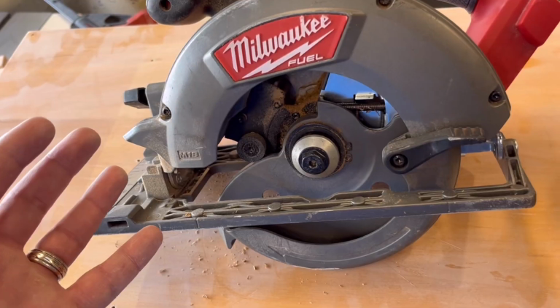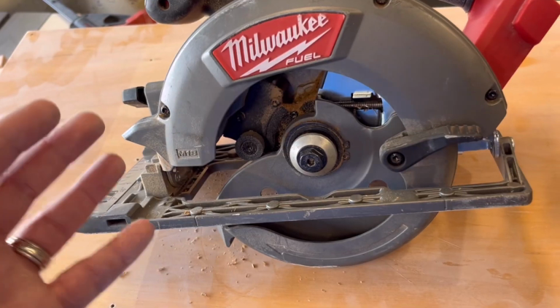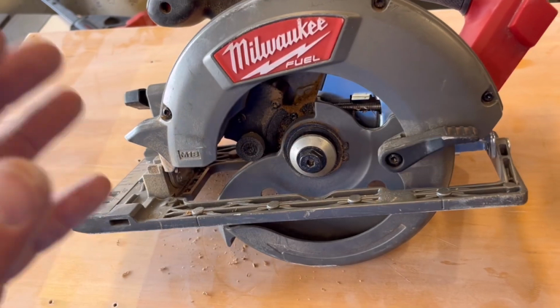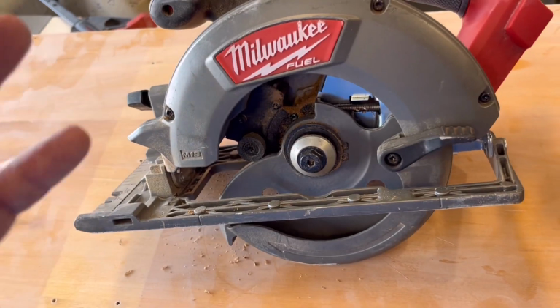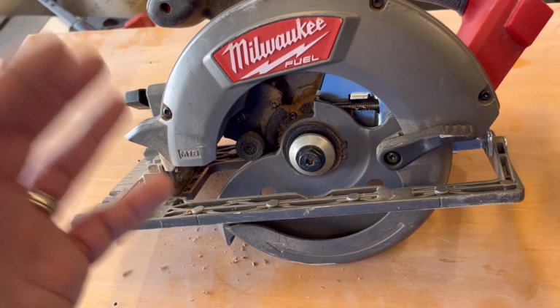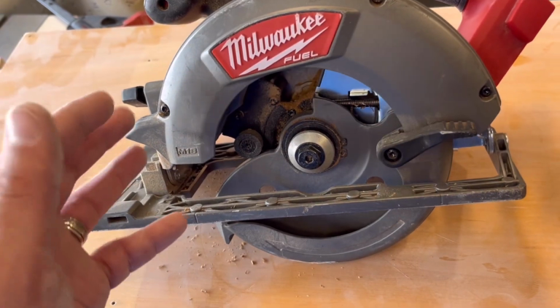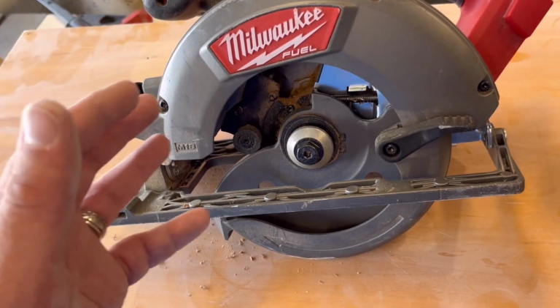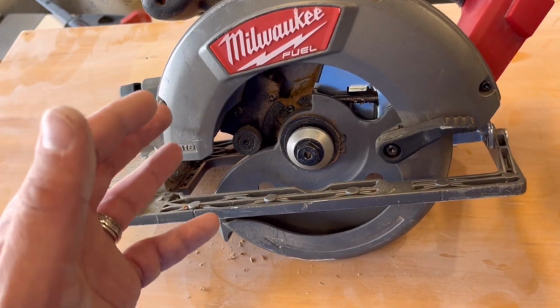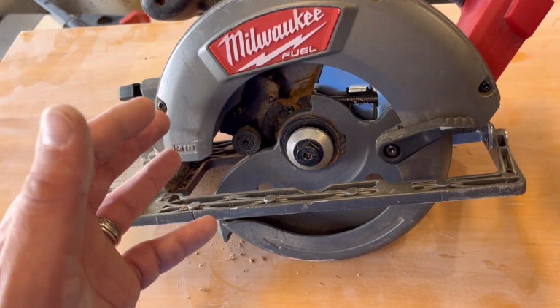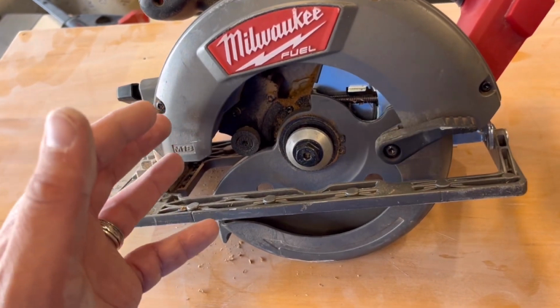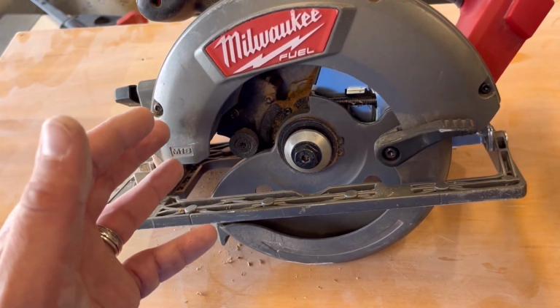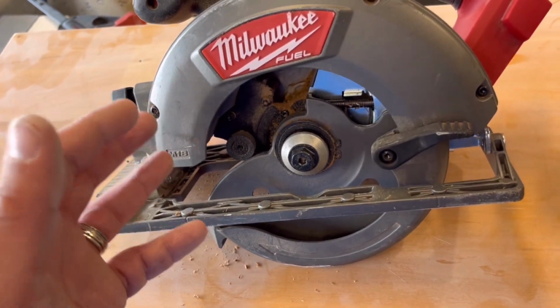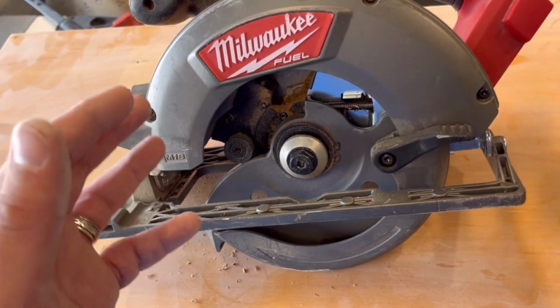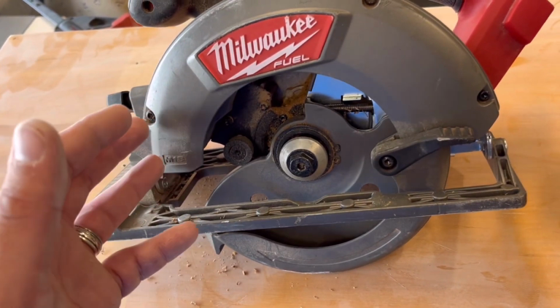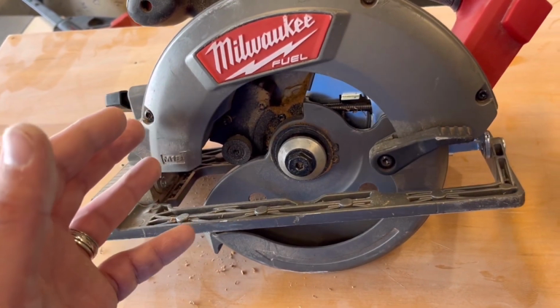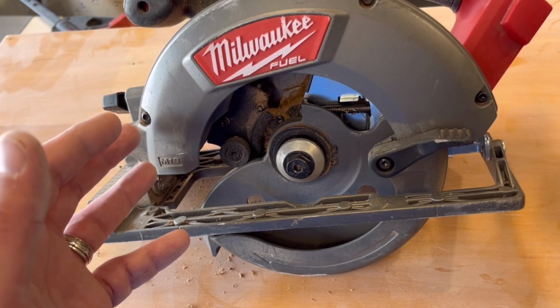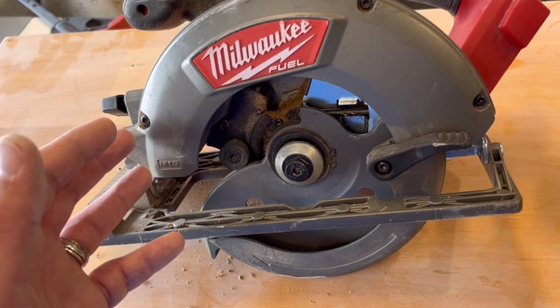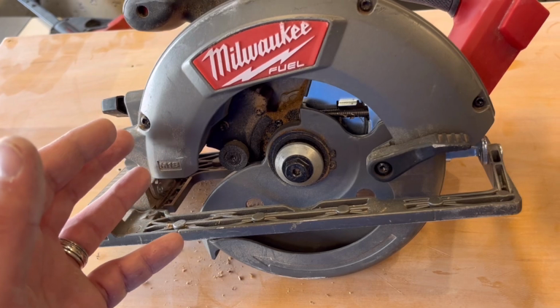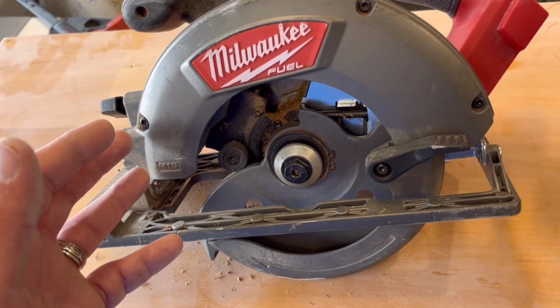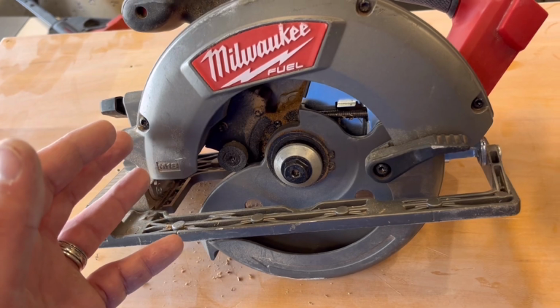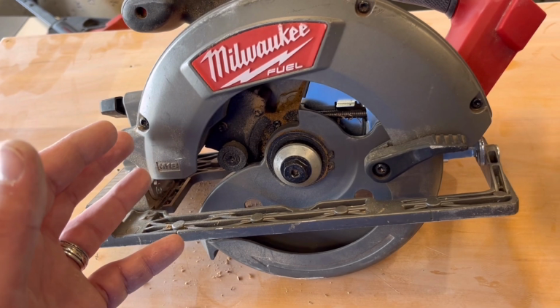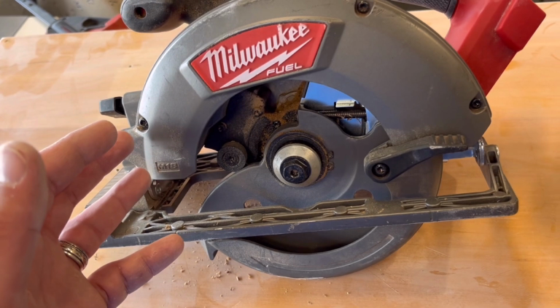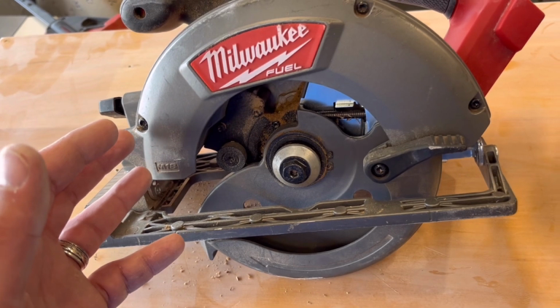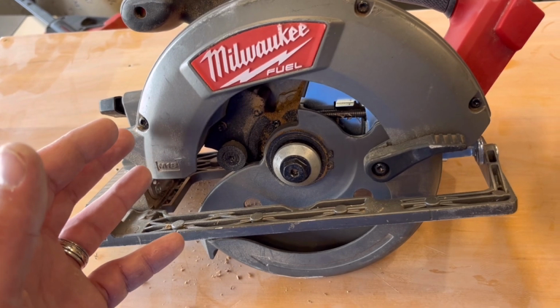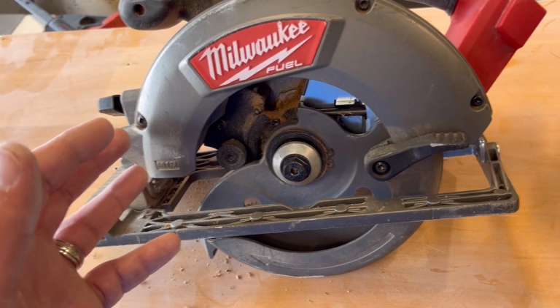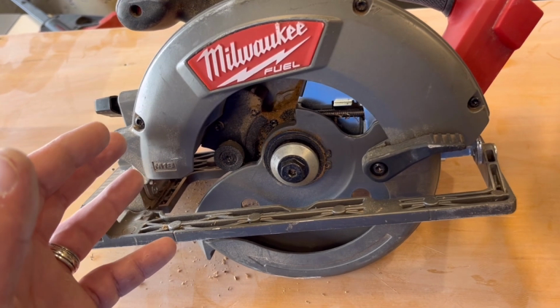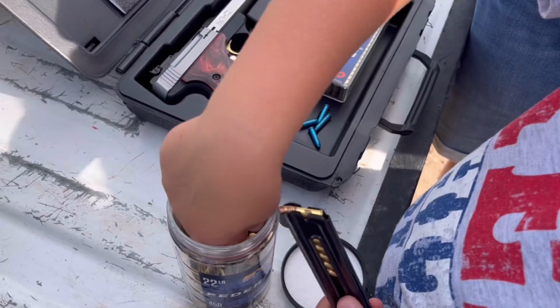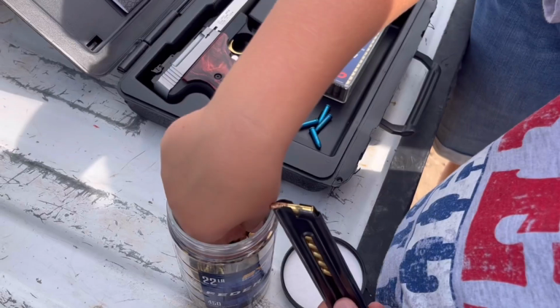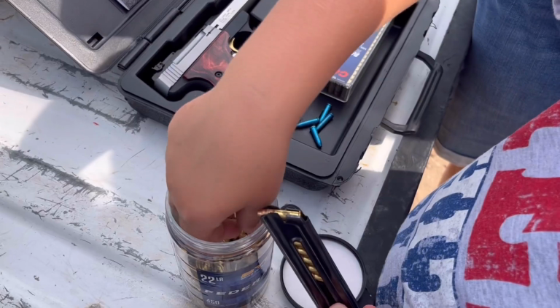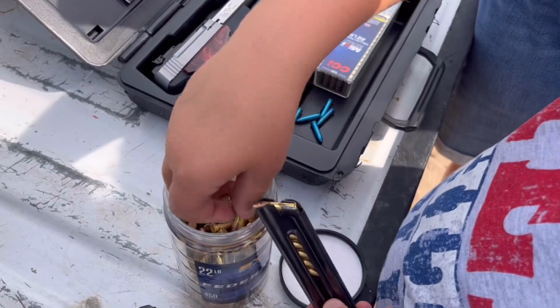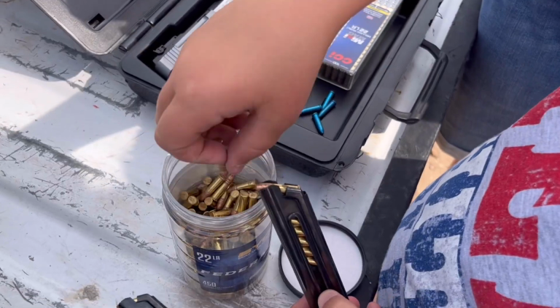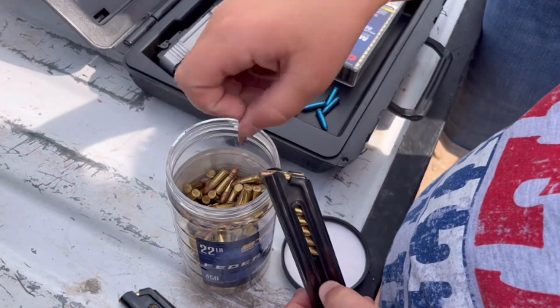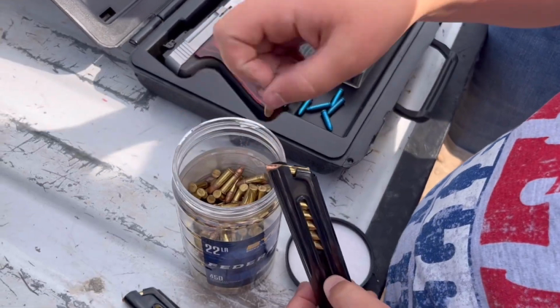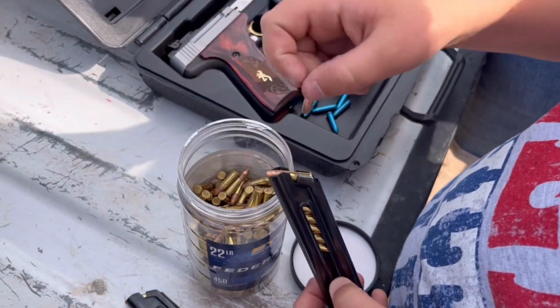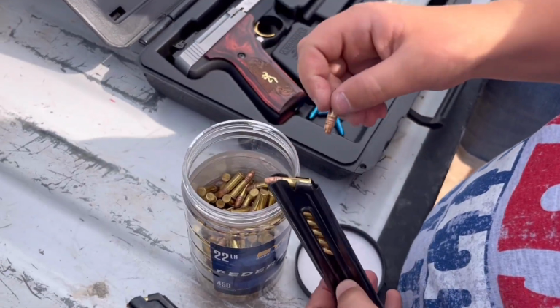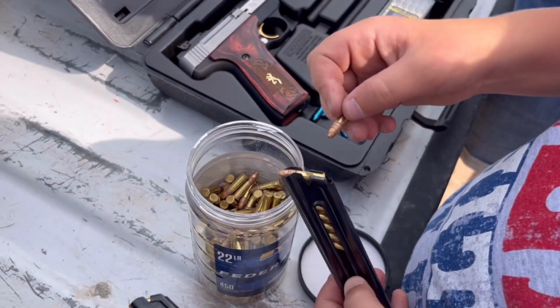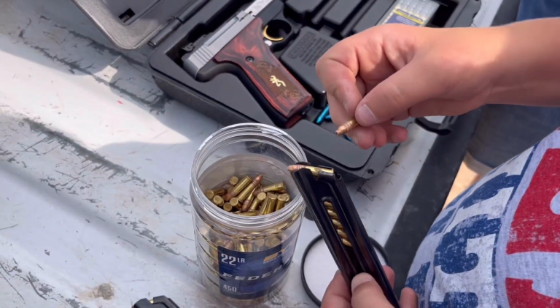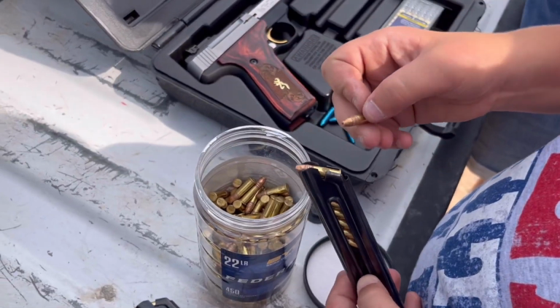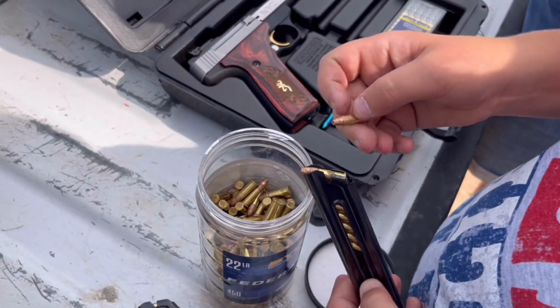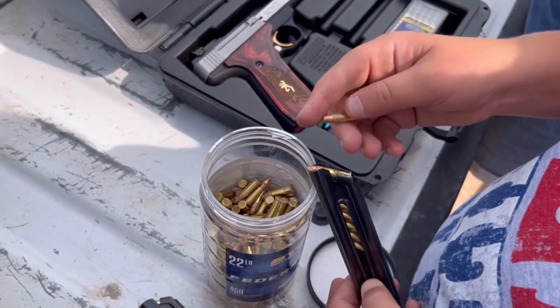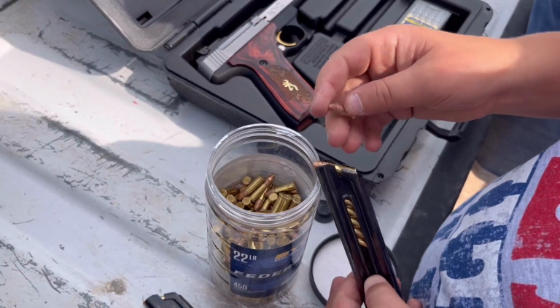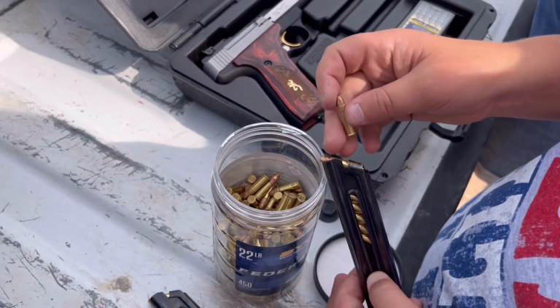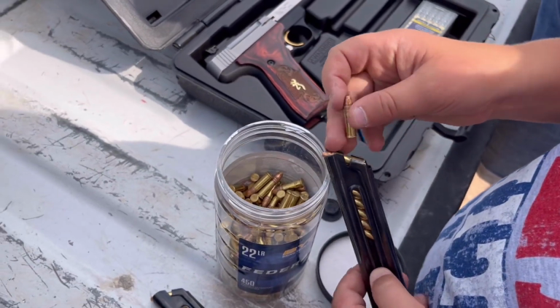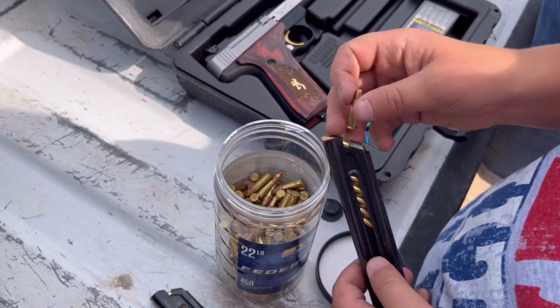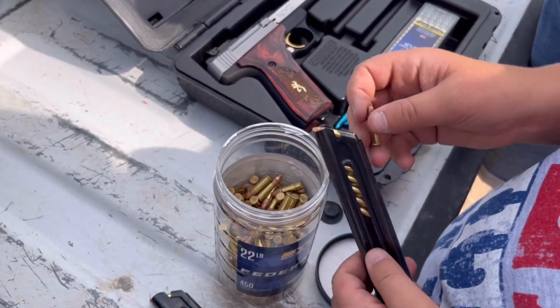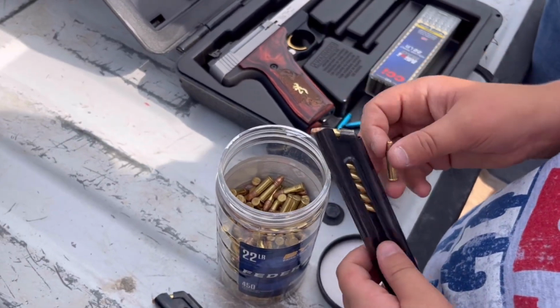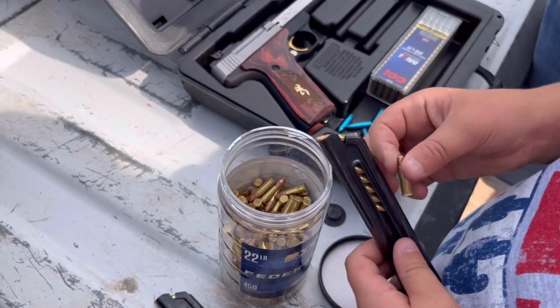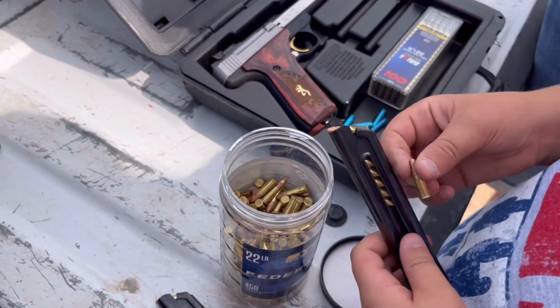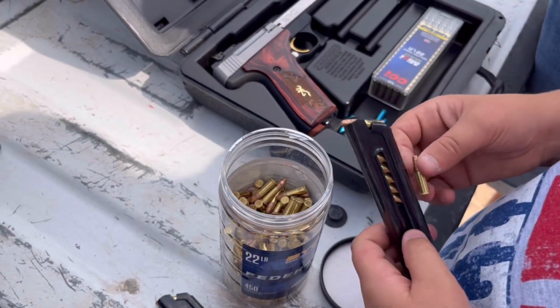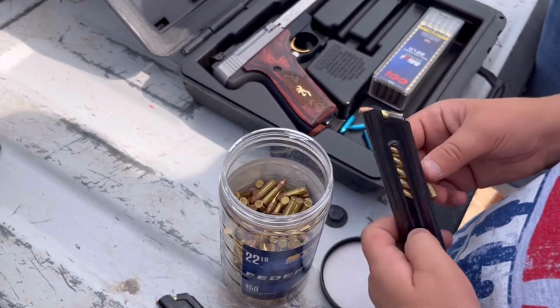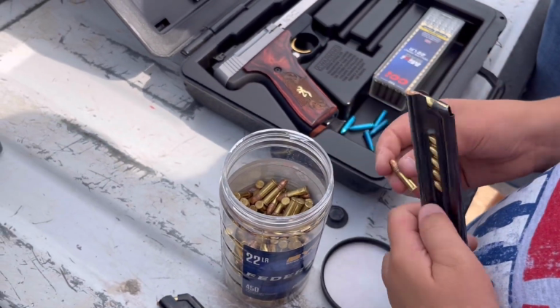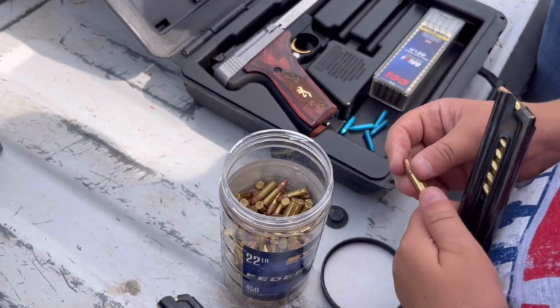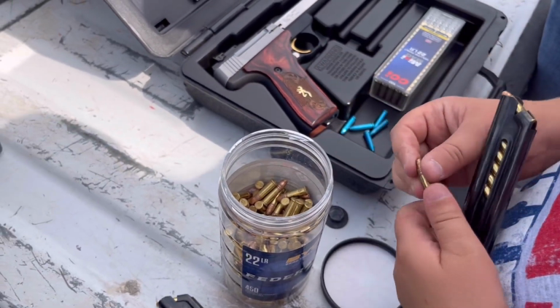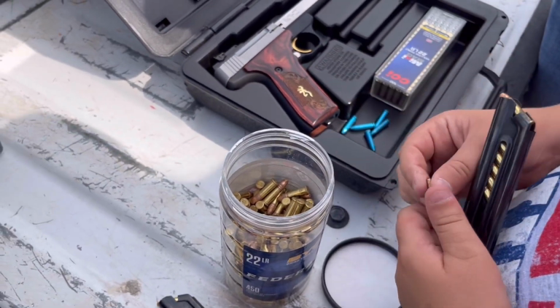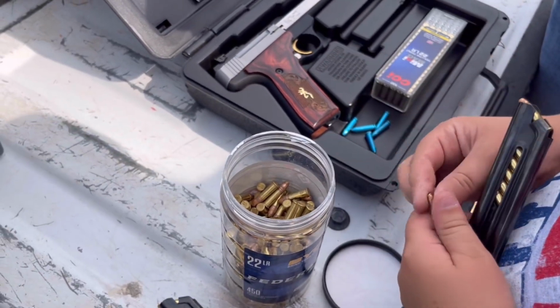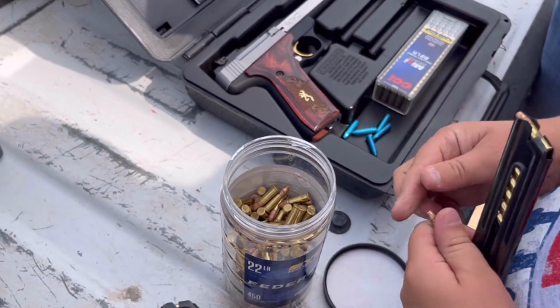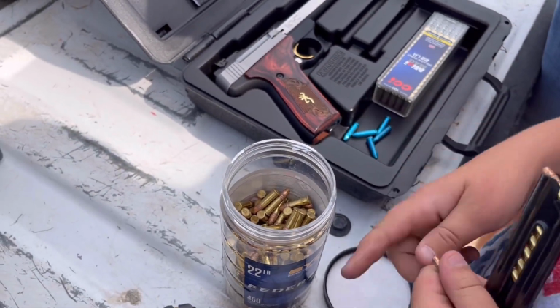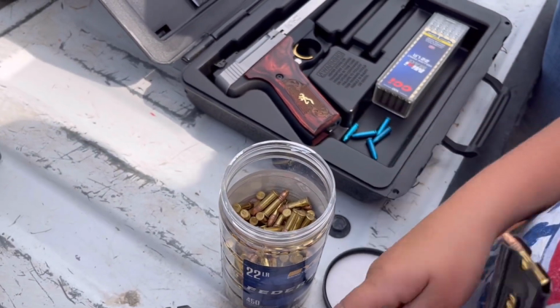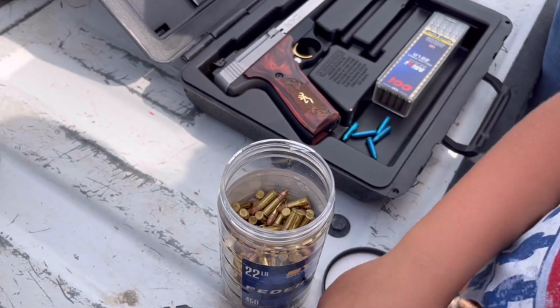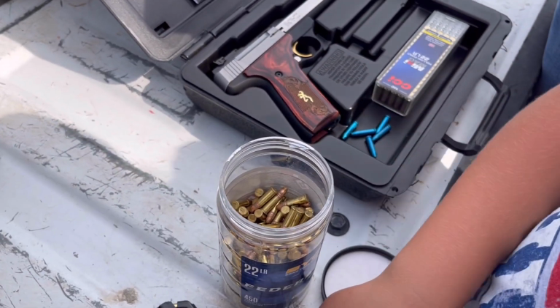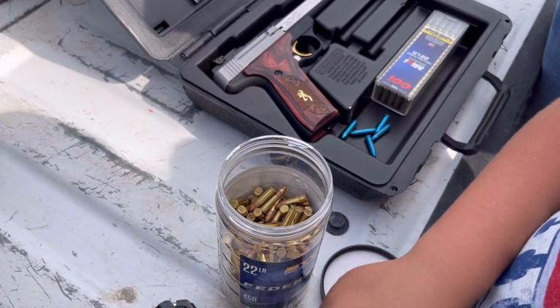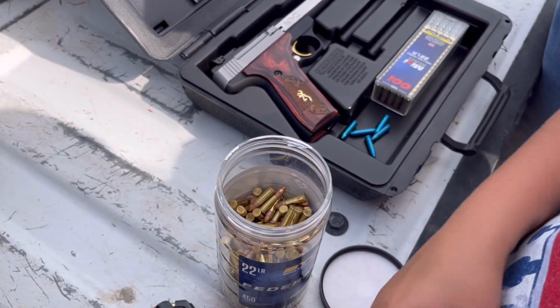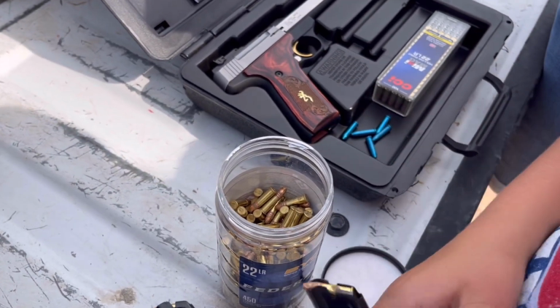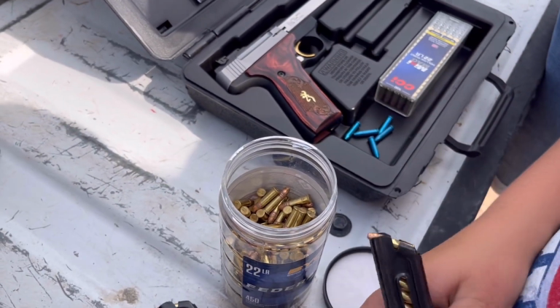I've only got one way that I can test this thing. All right, Bluefish, you got her loaded up? This one is.